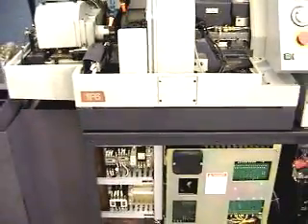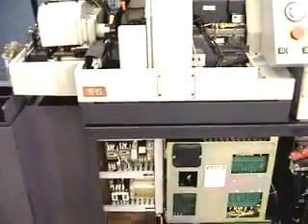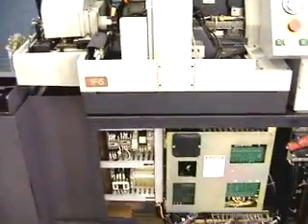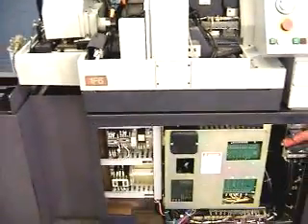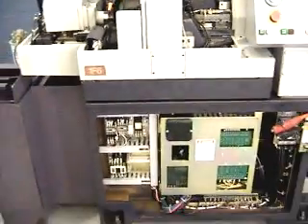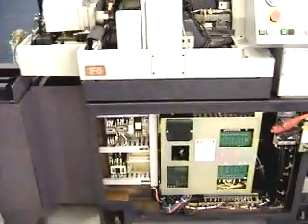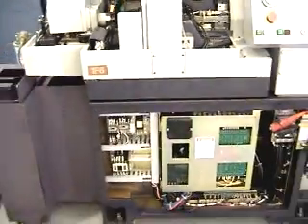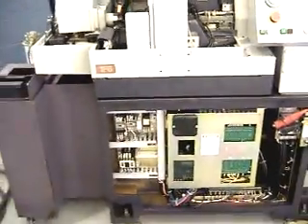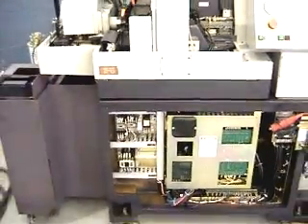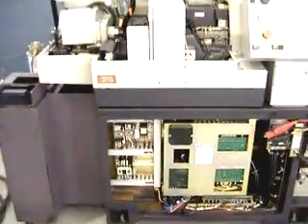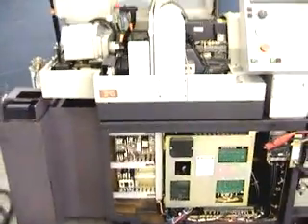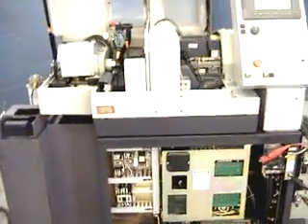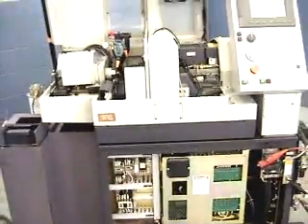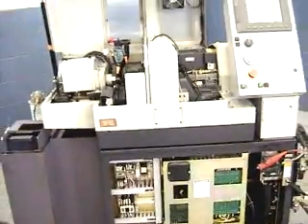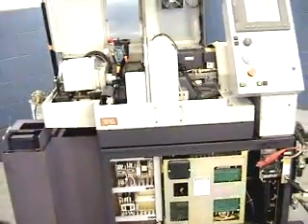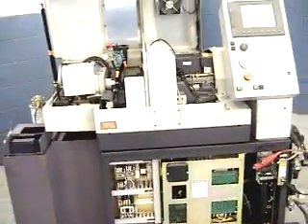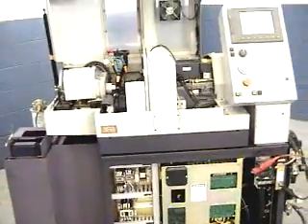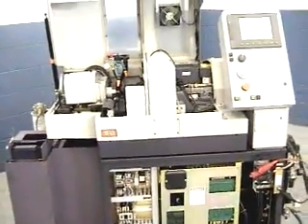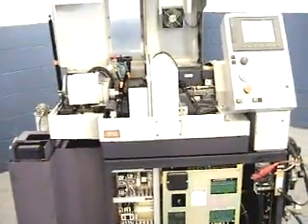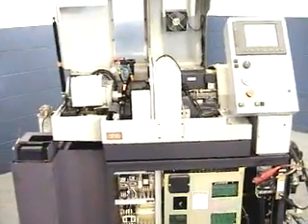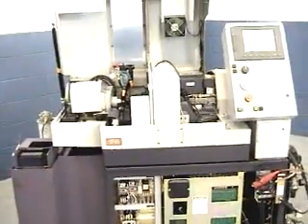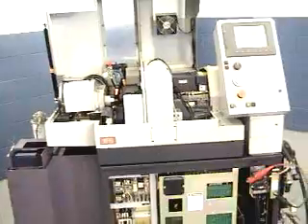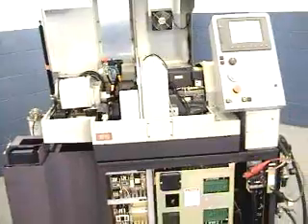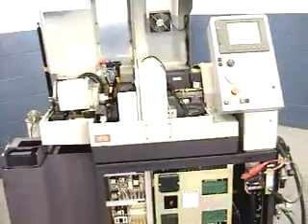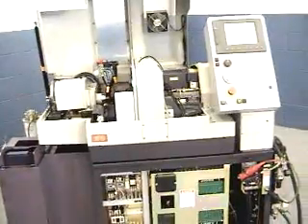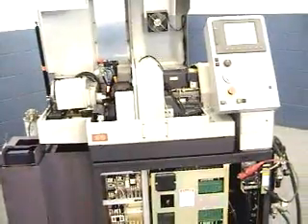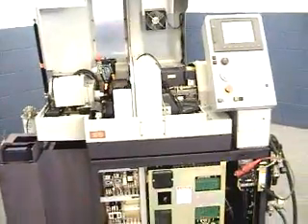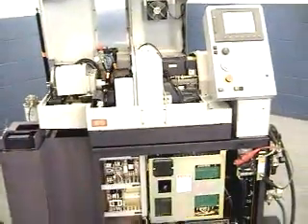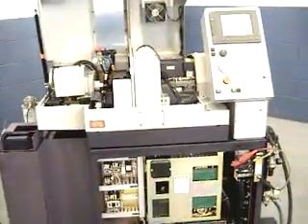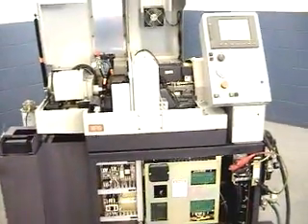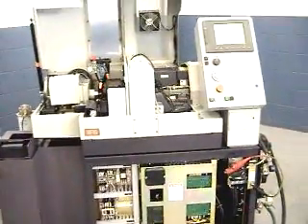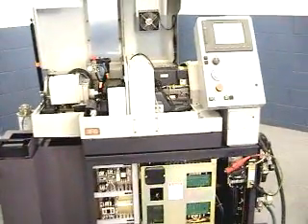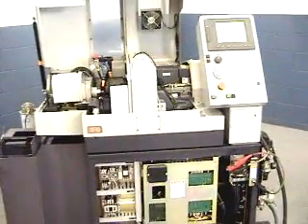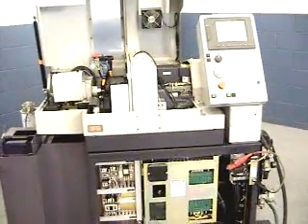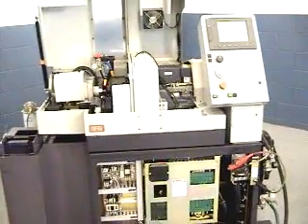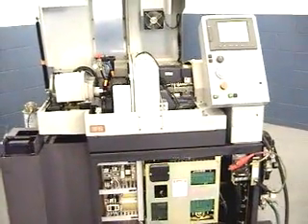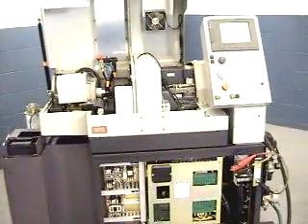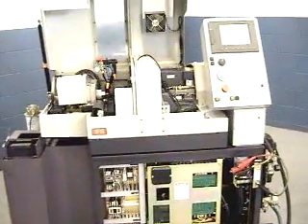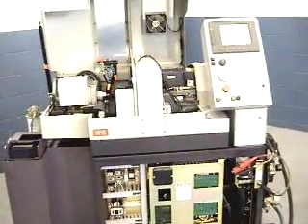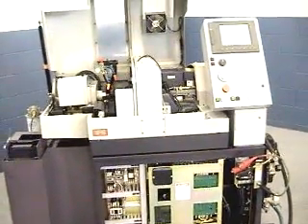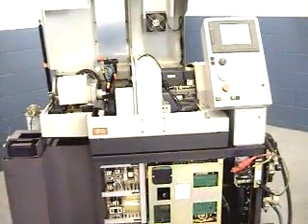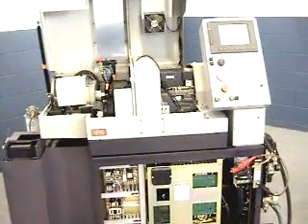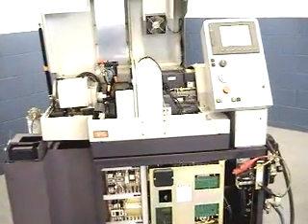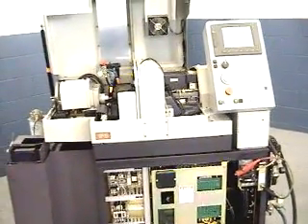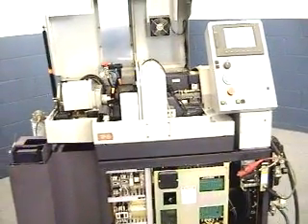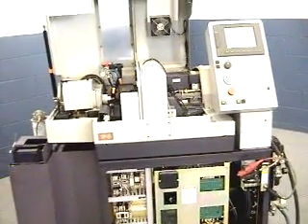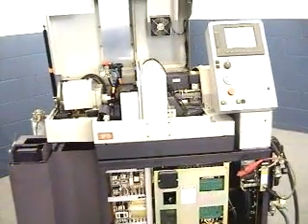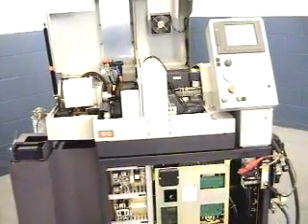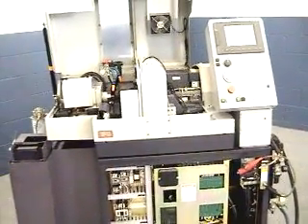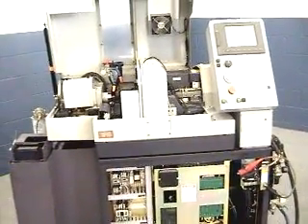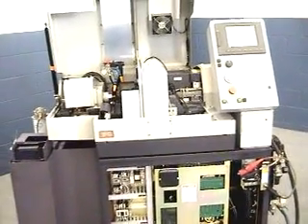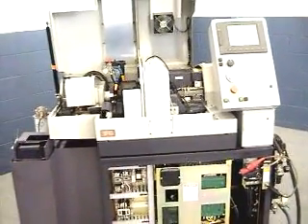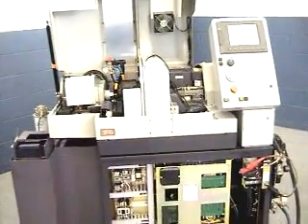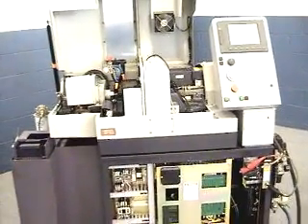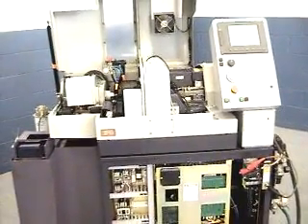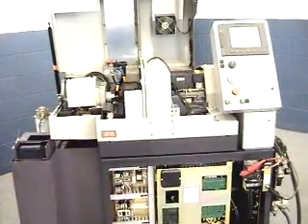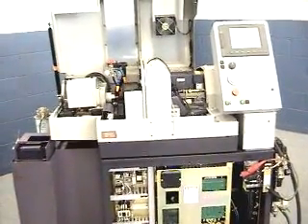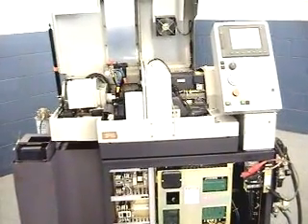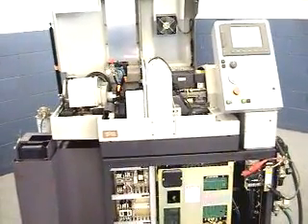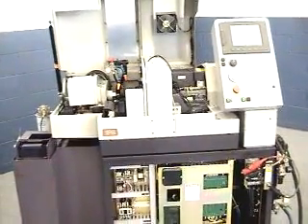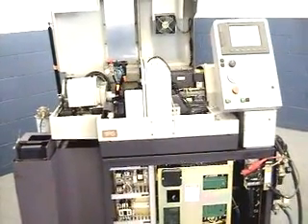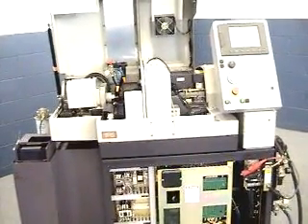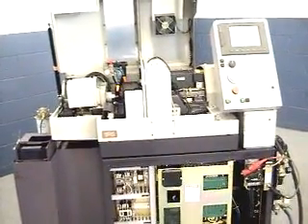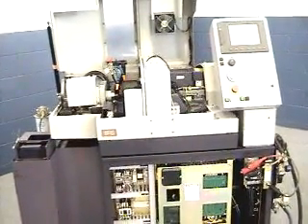This concludes our videotape inspection of this Citizen R04 CNC Swiss machine.